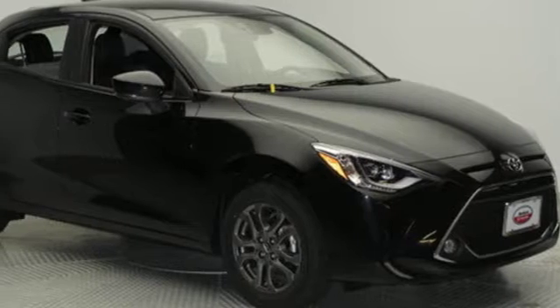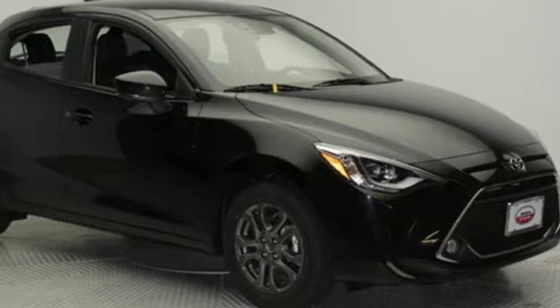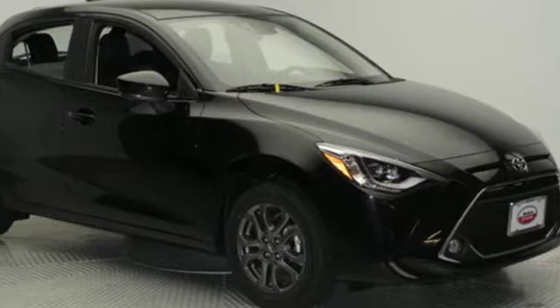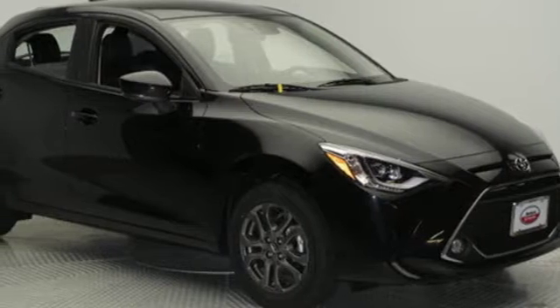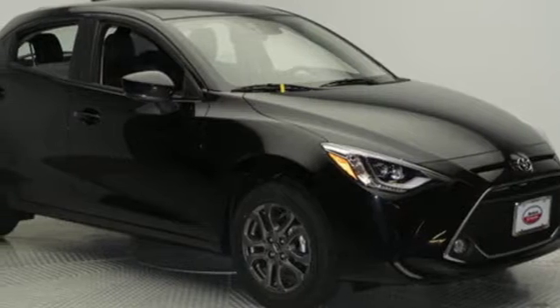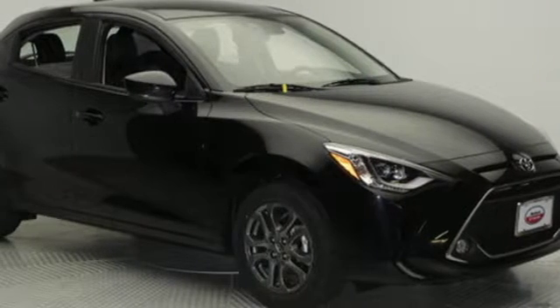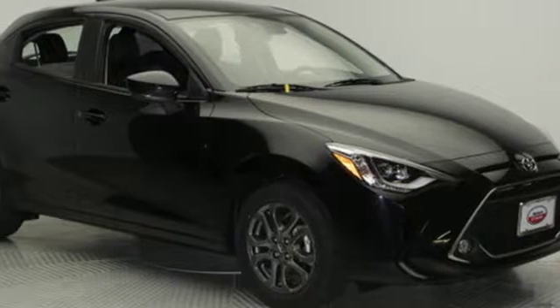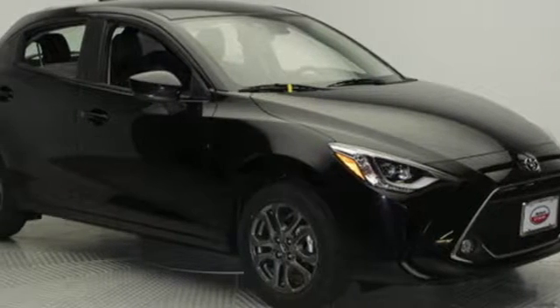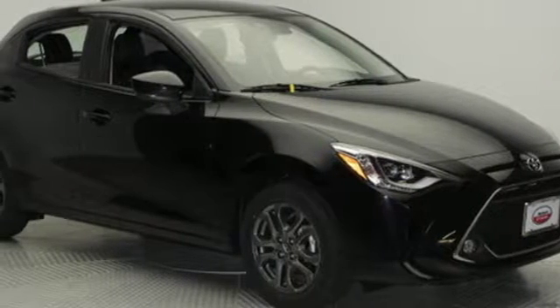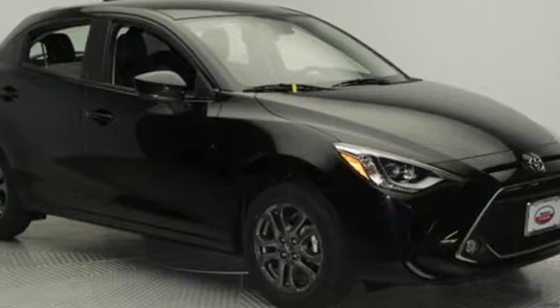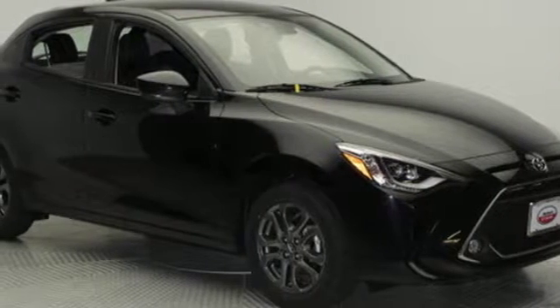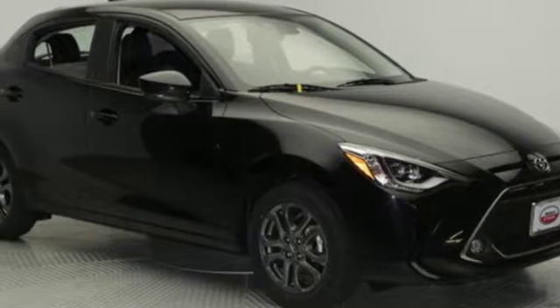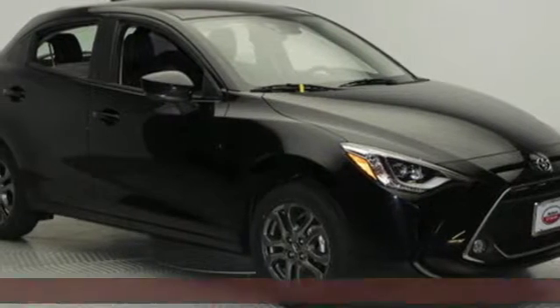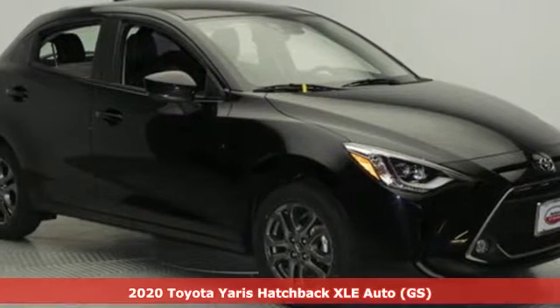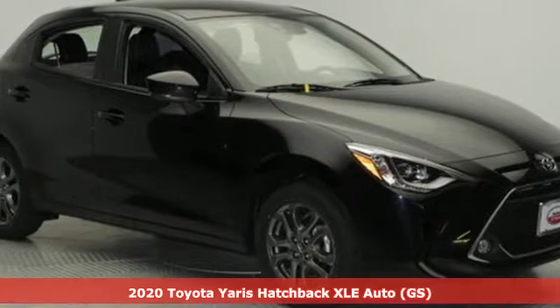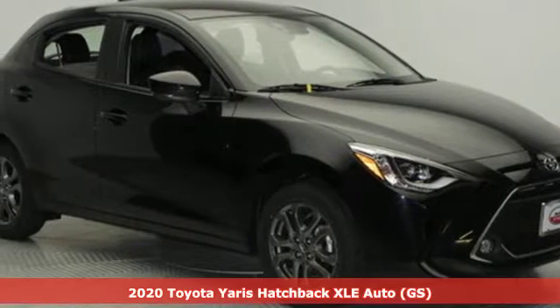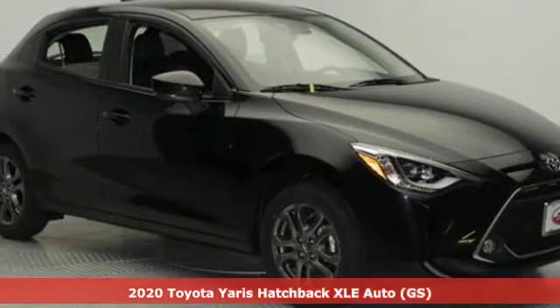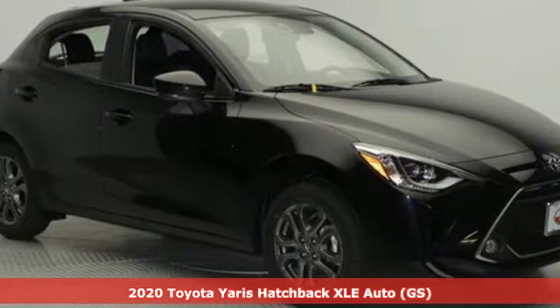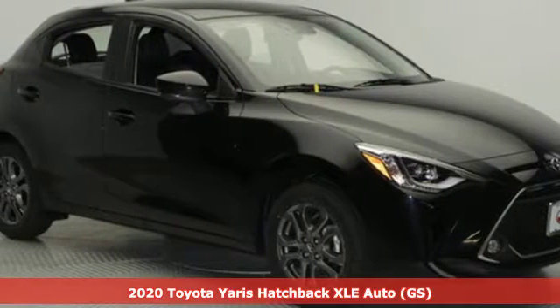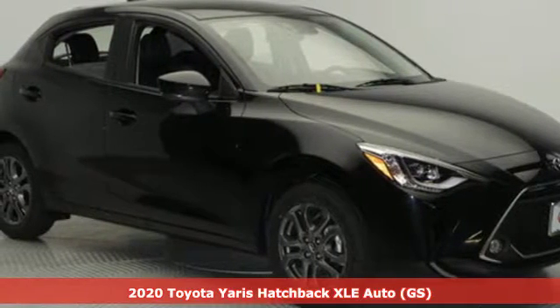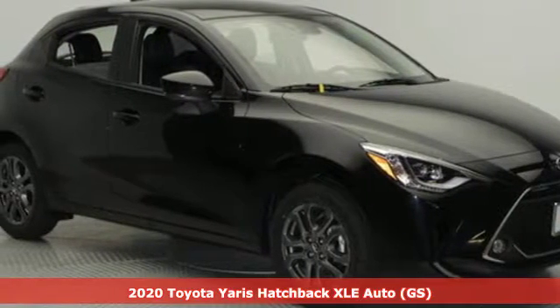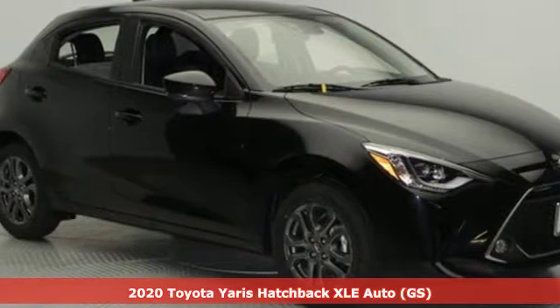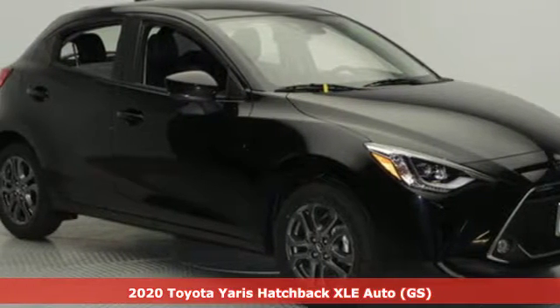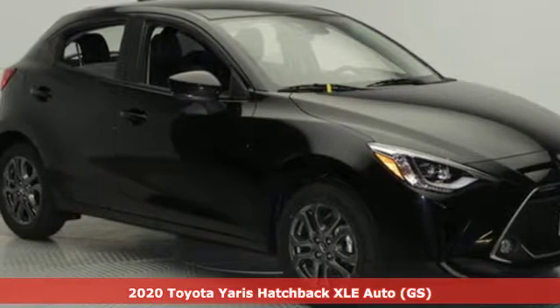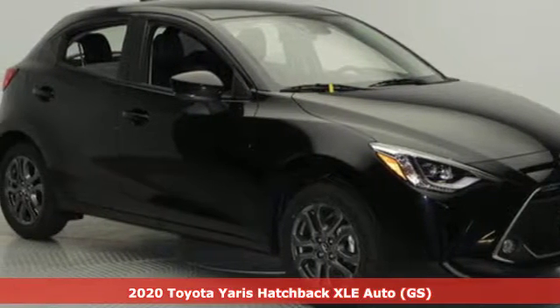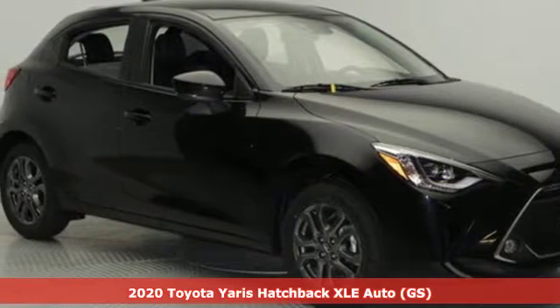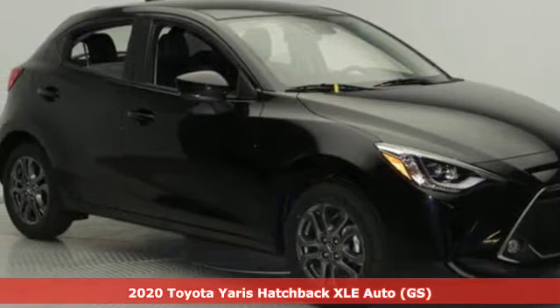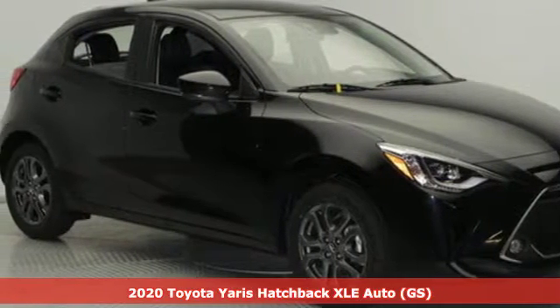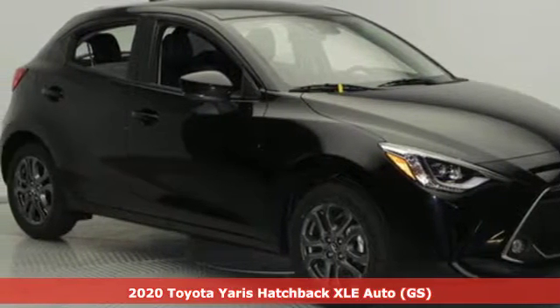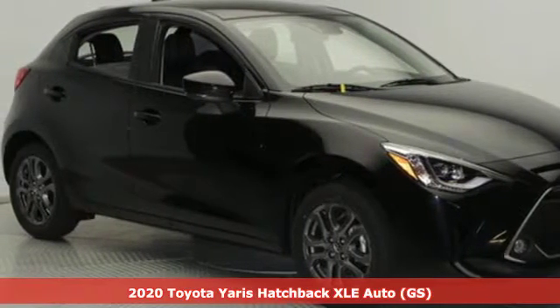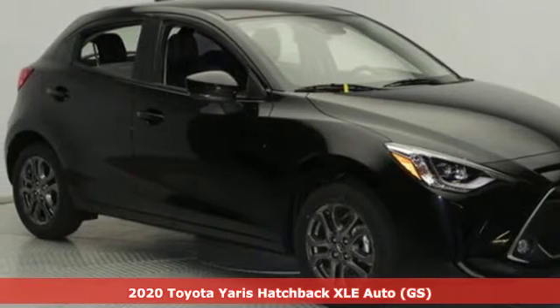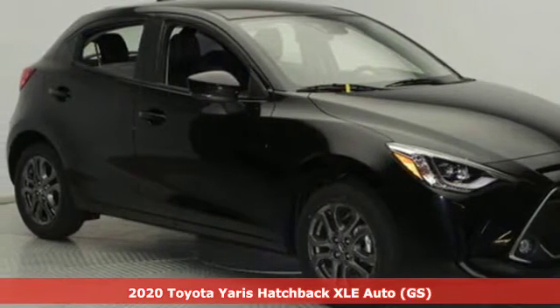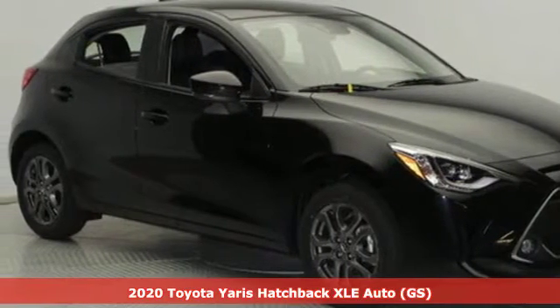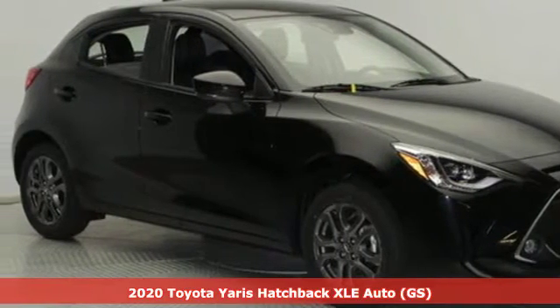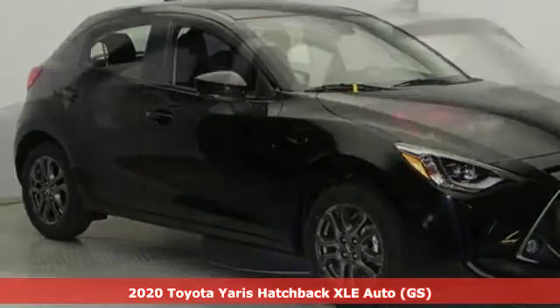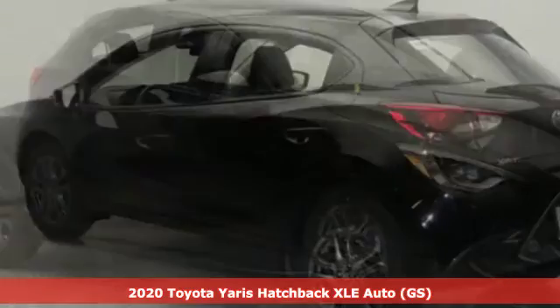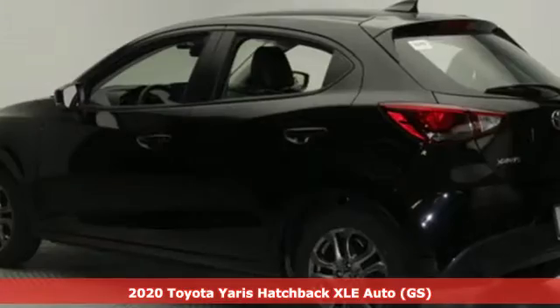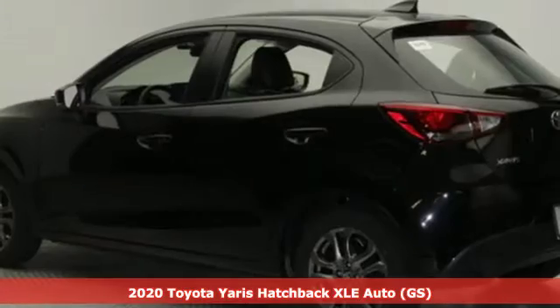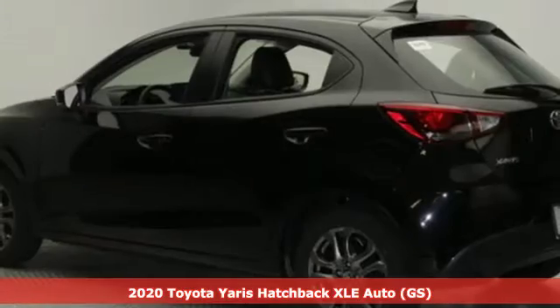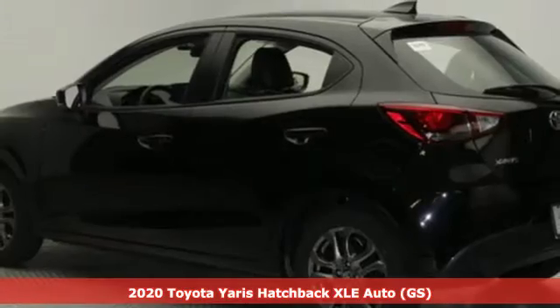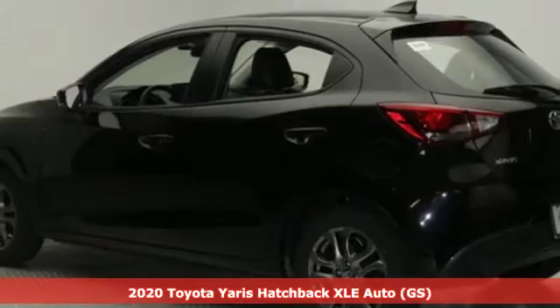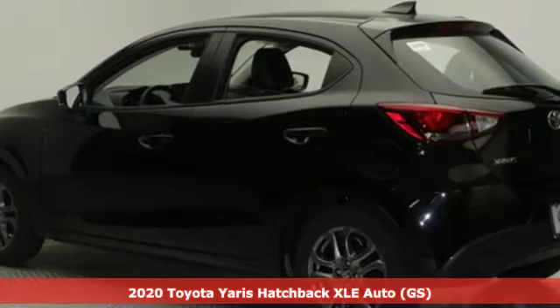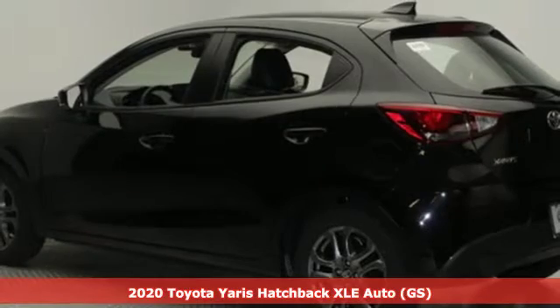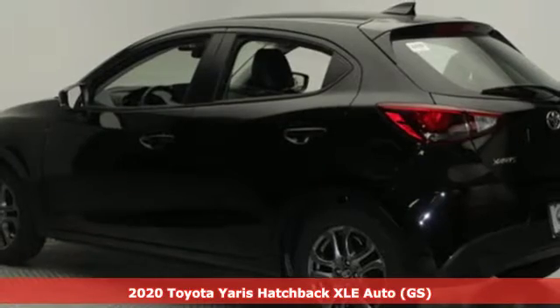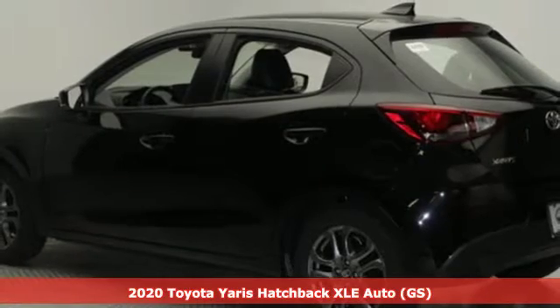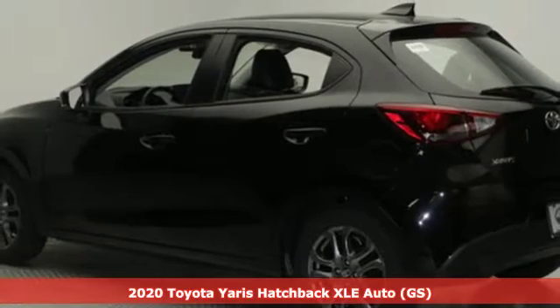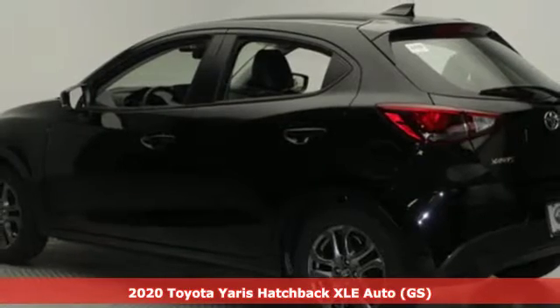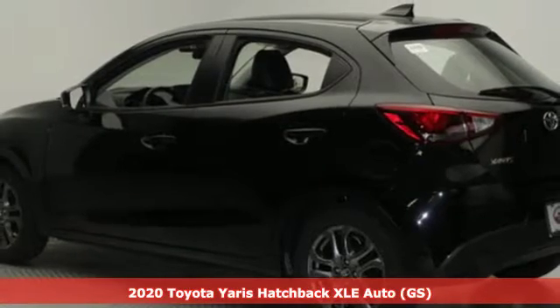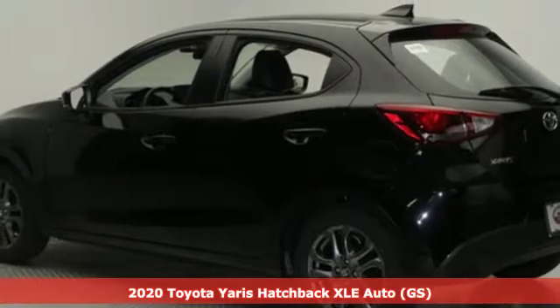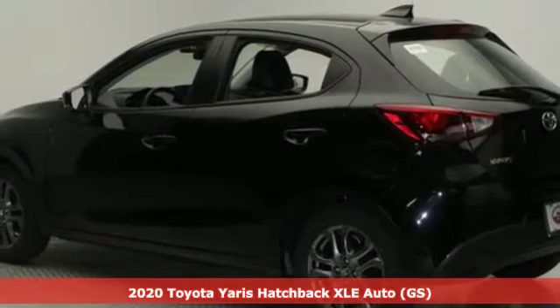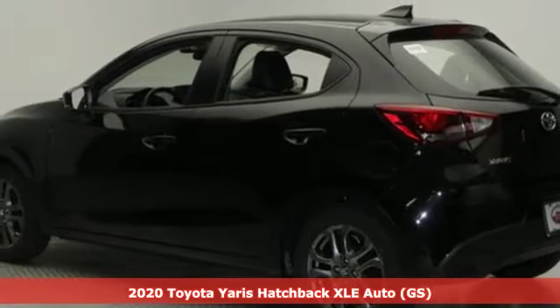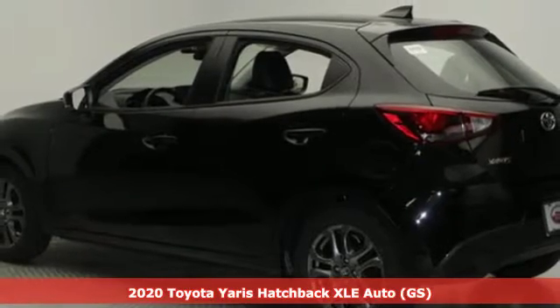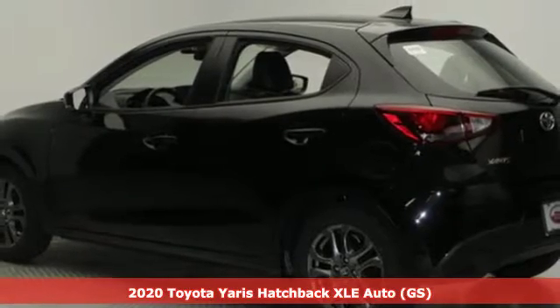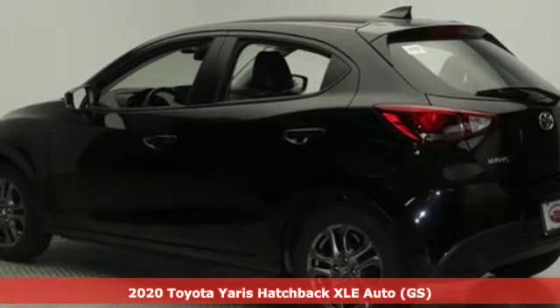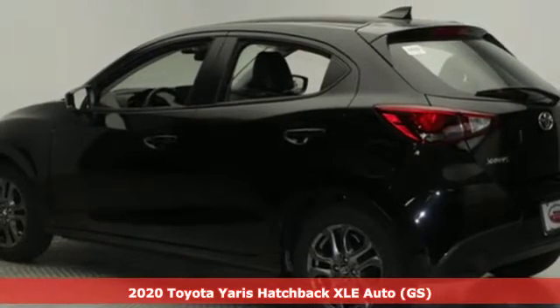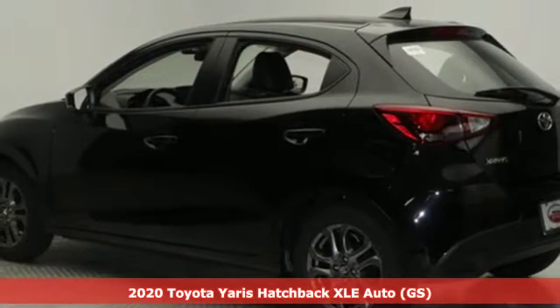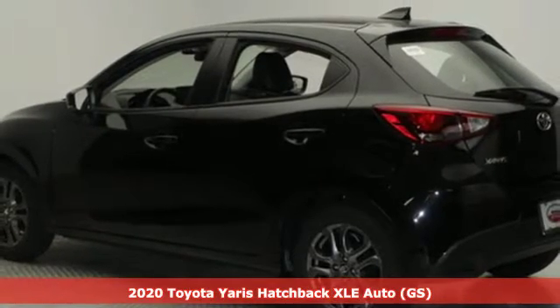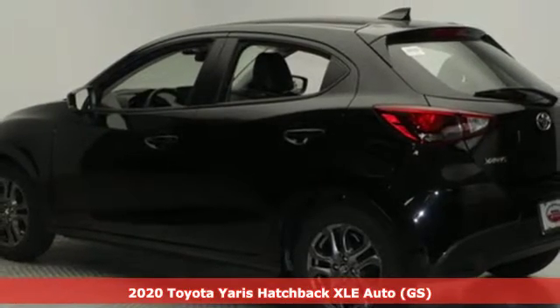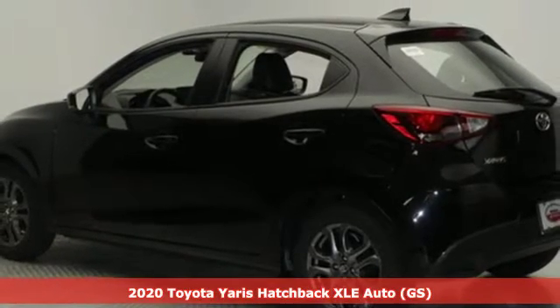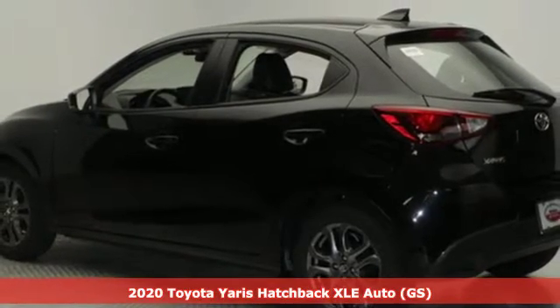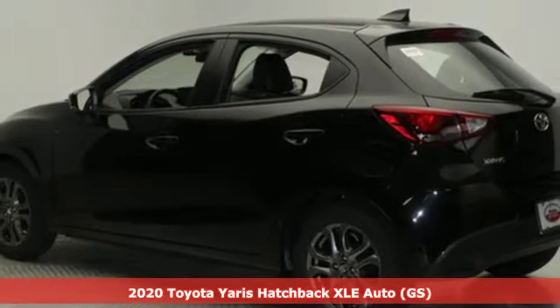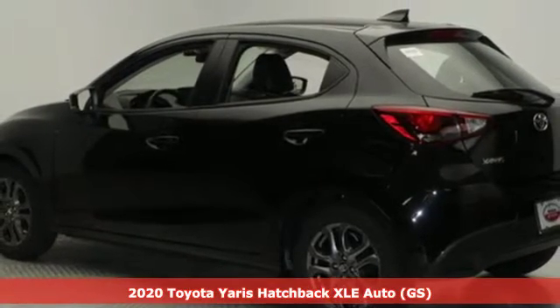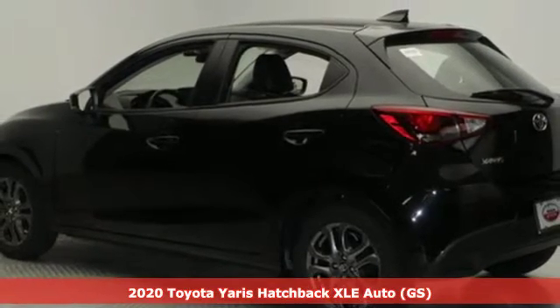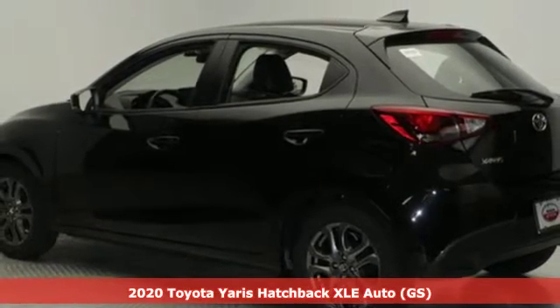Here's a new 2020 Toyota Yaris Hatchback. When you're looking for comfort, convenience, and quality, you think Toyota.